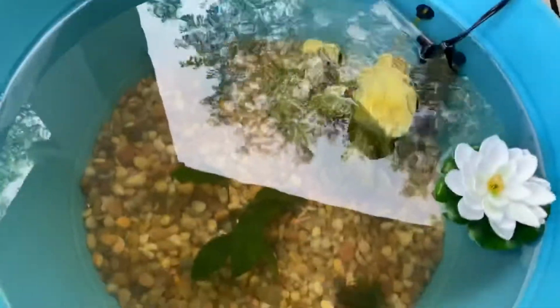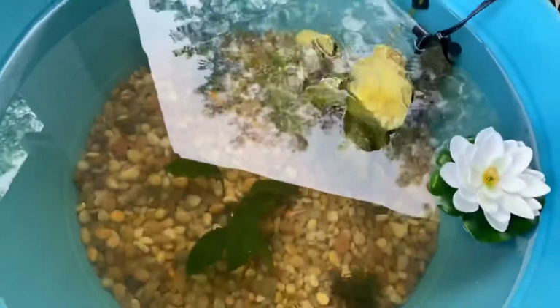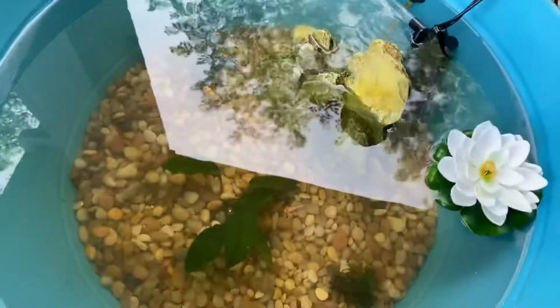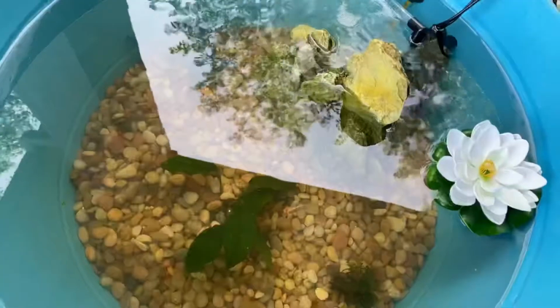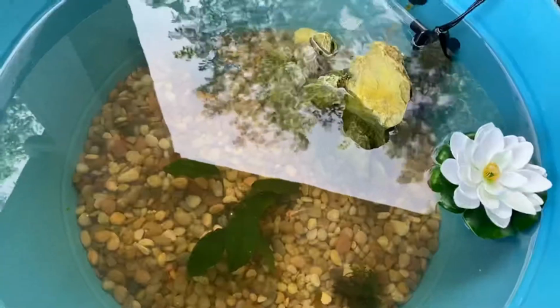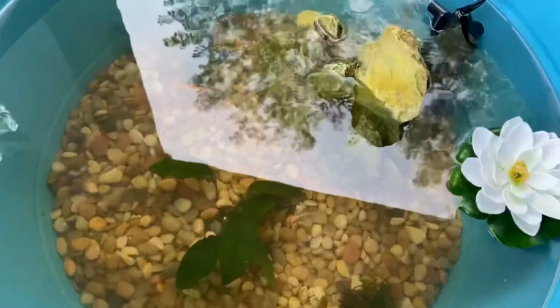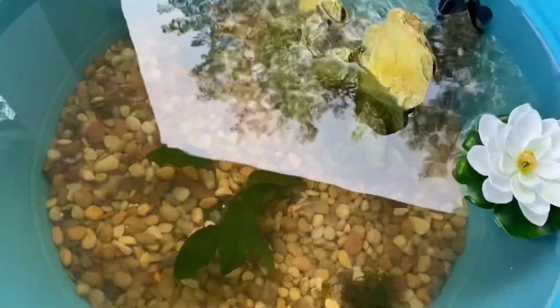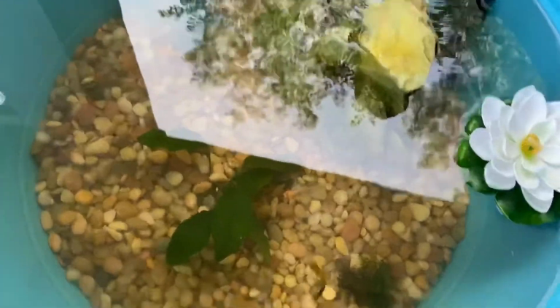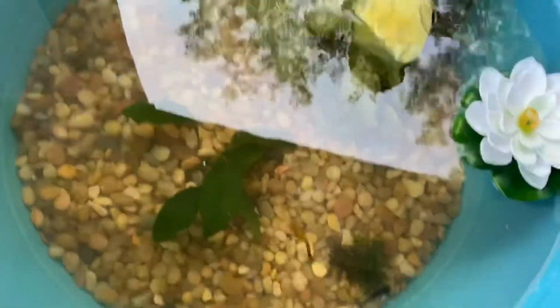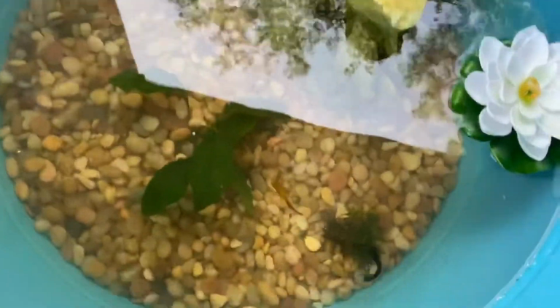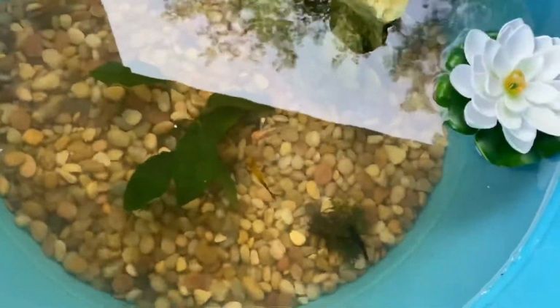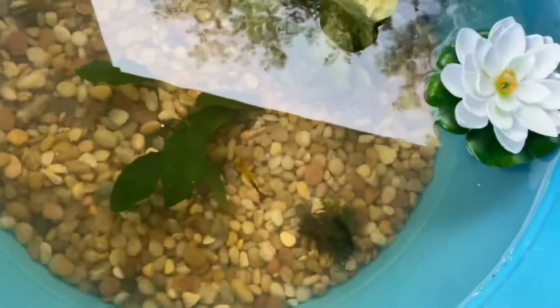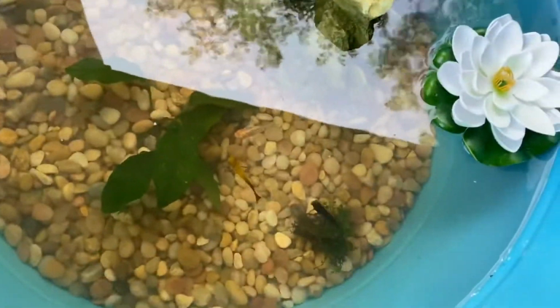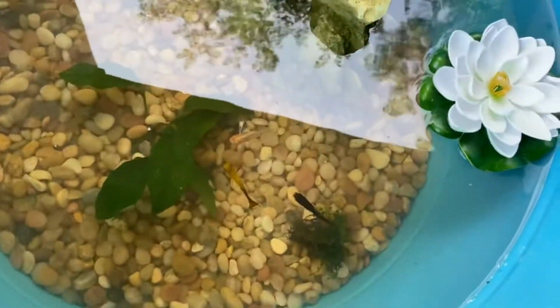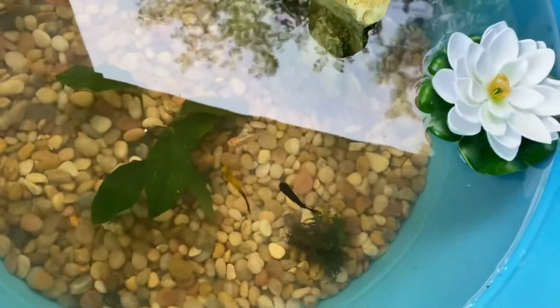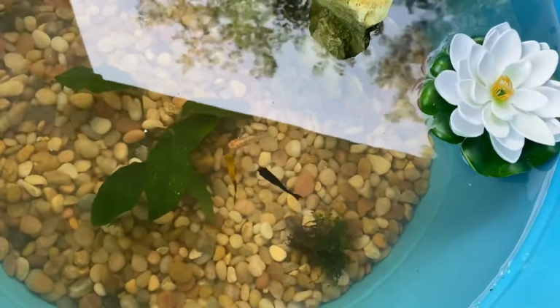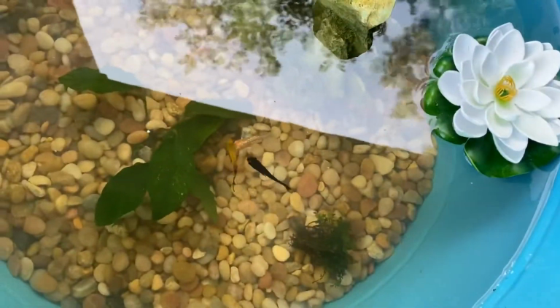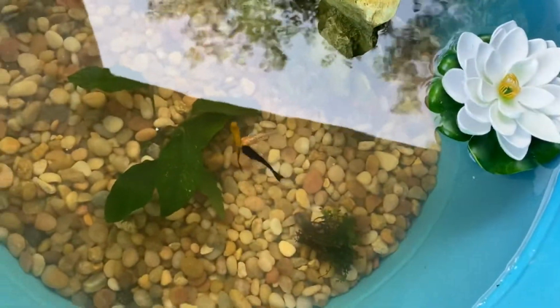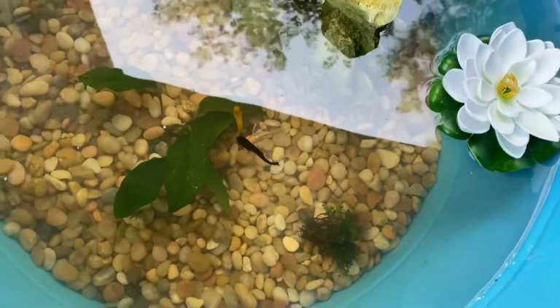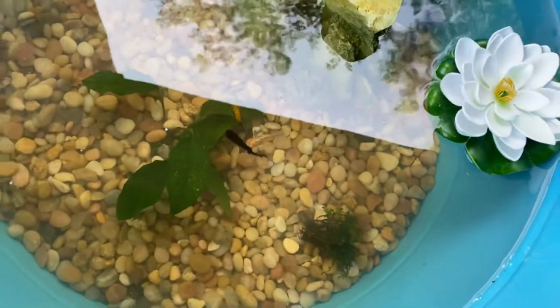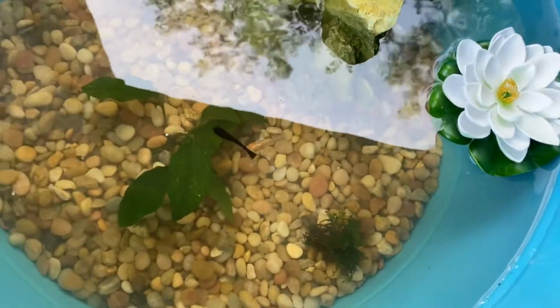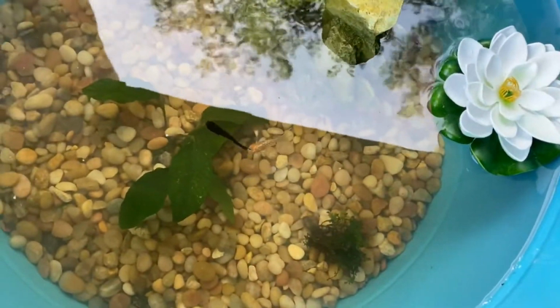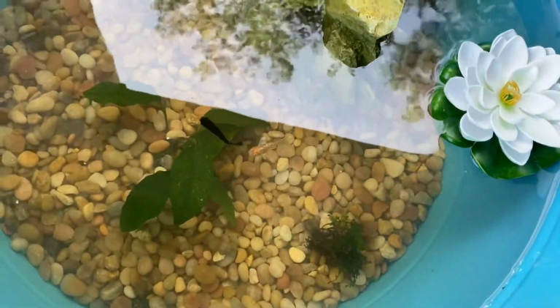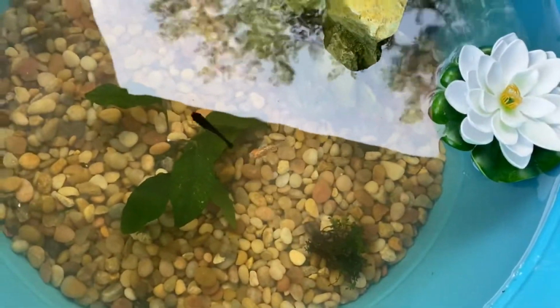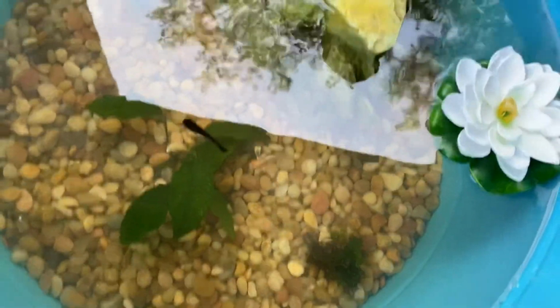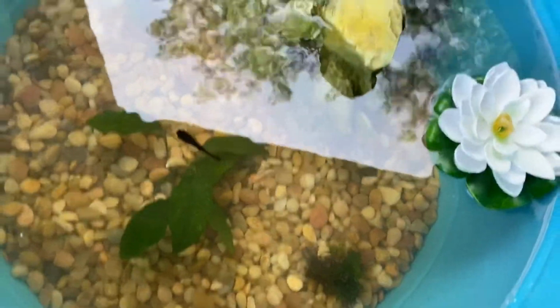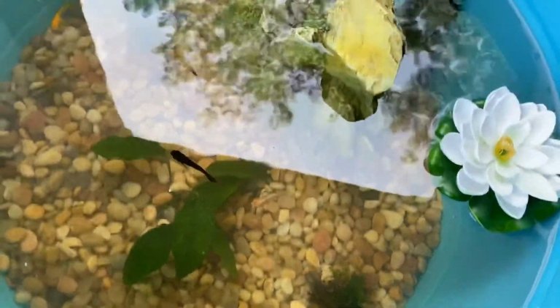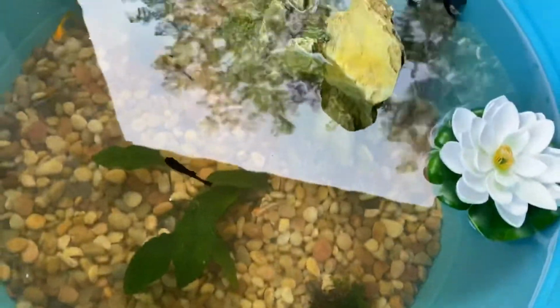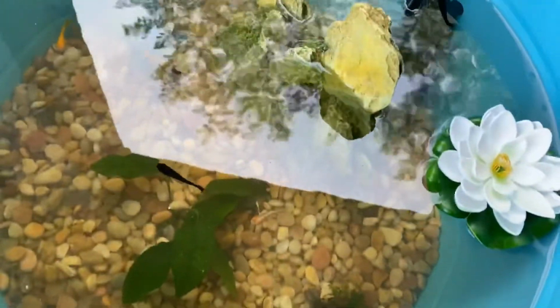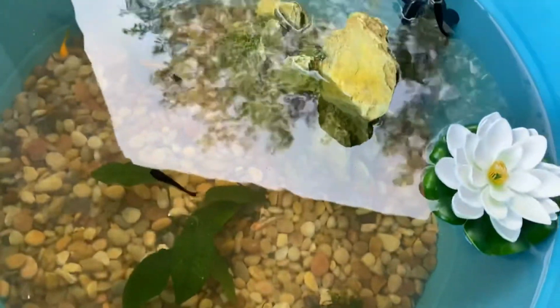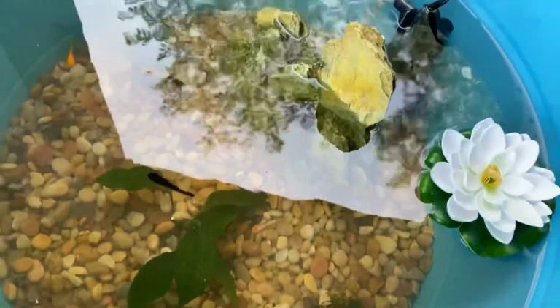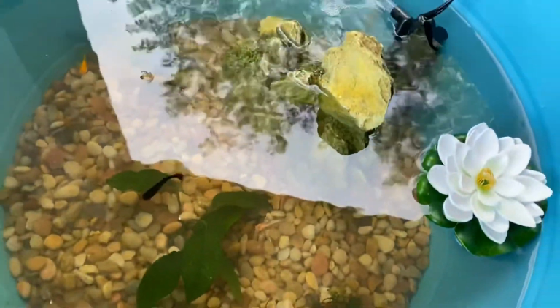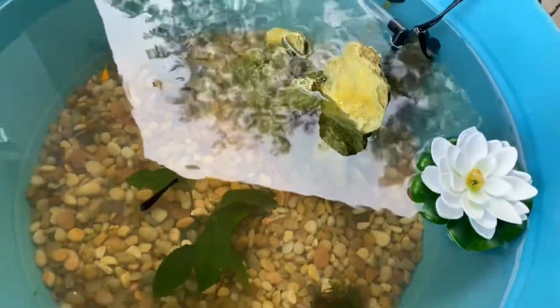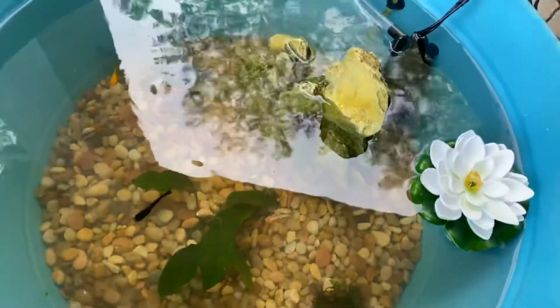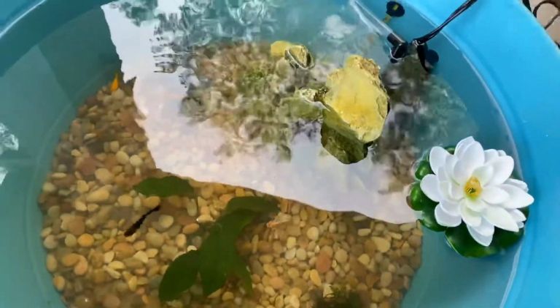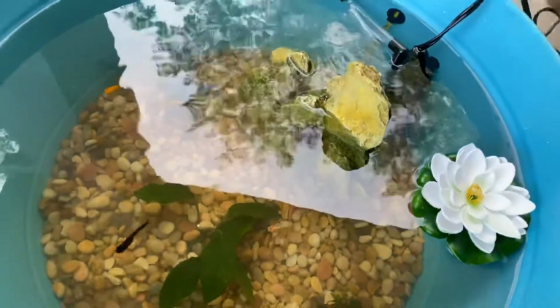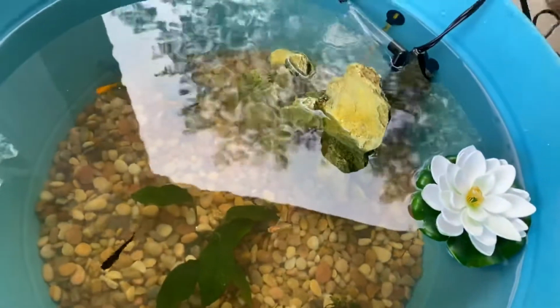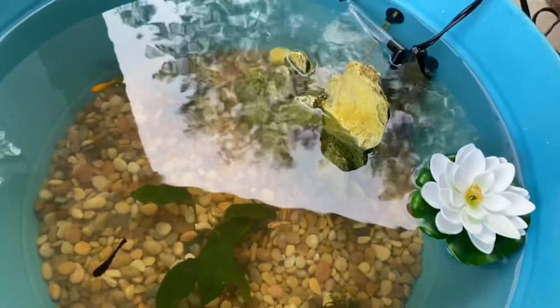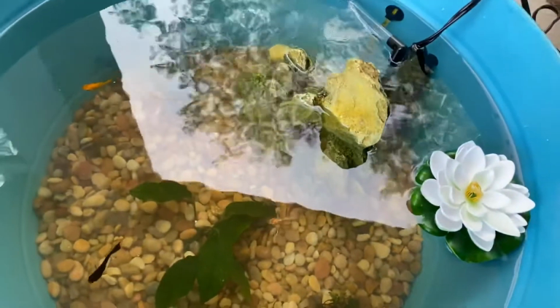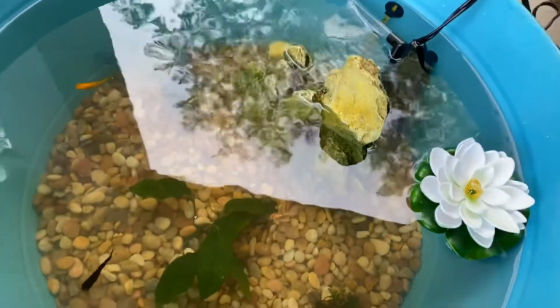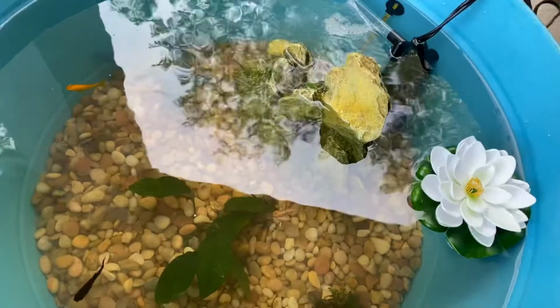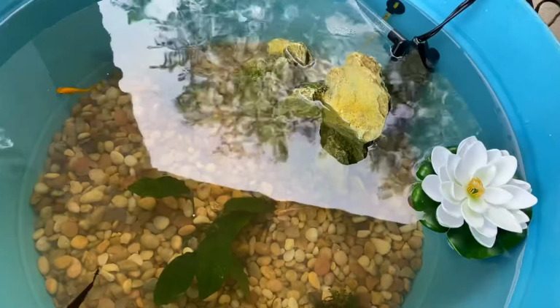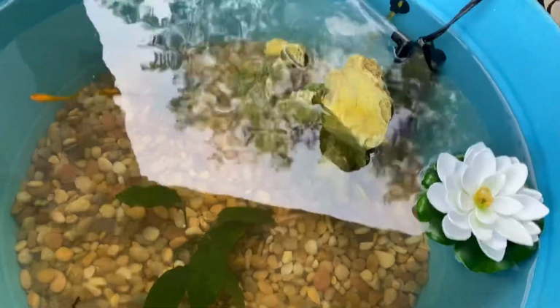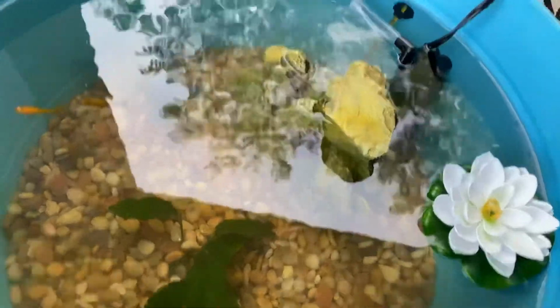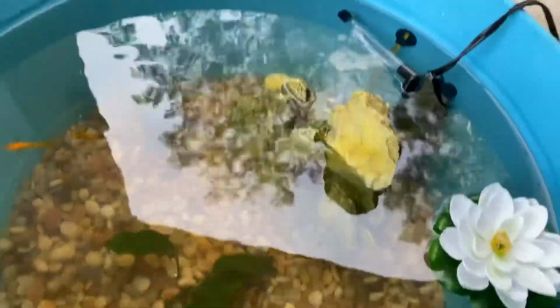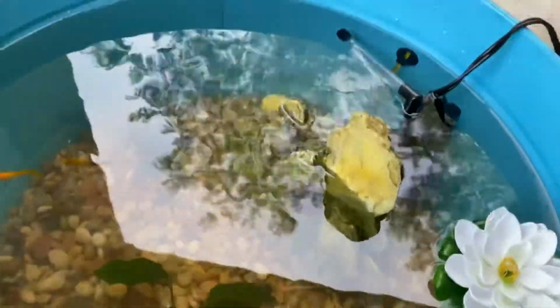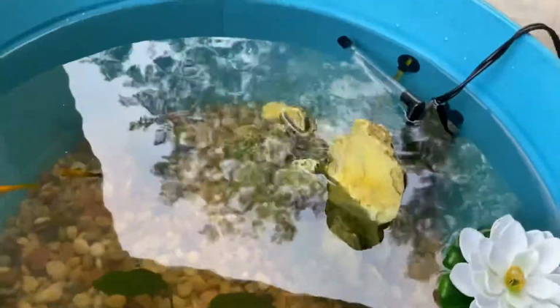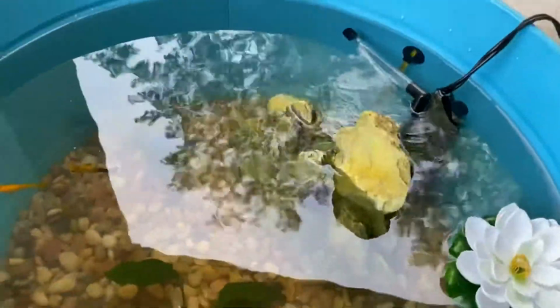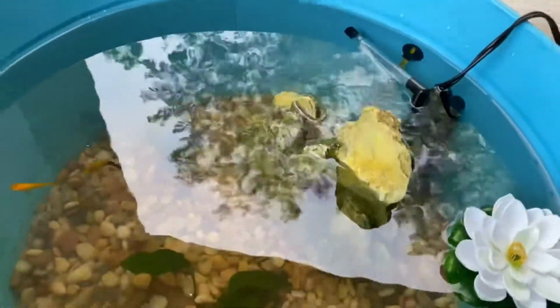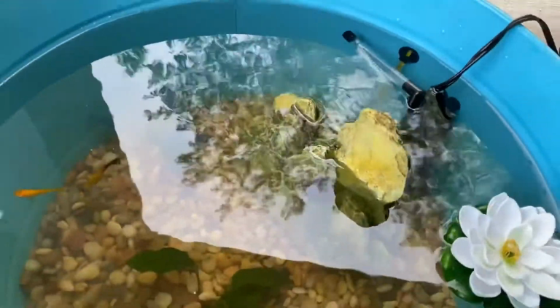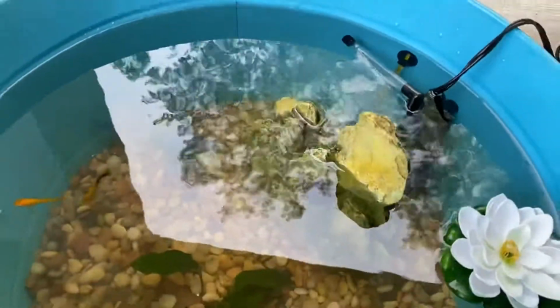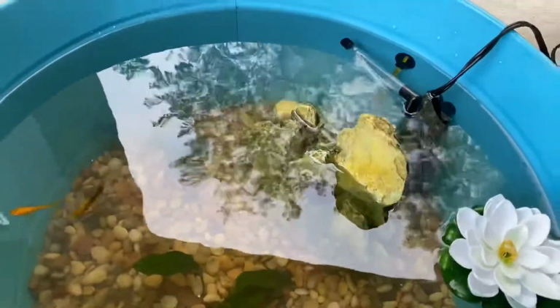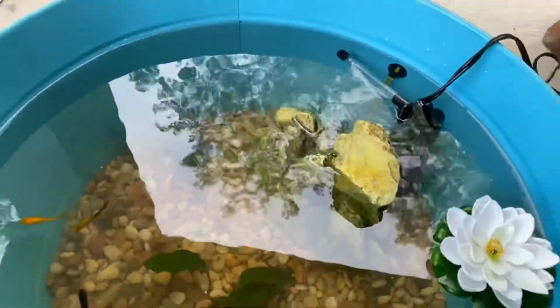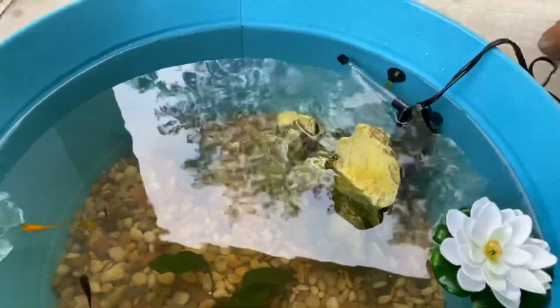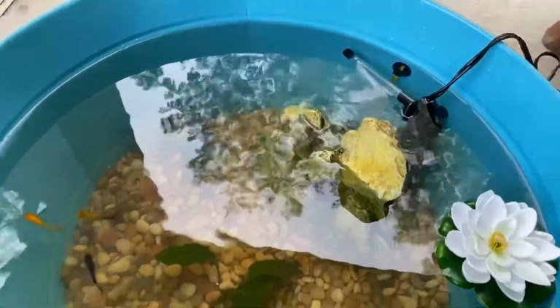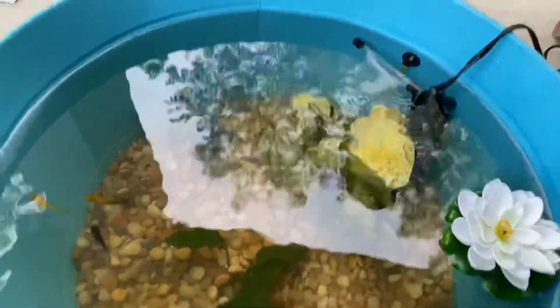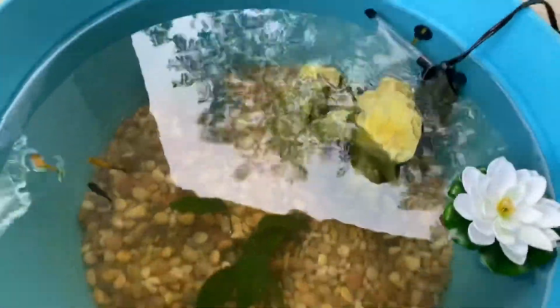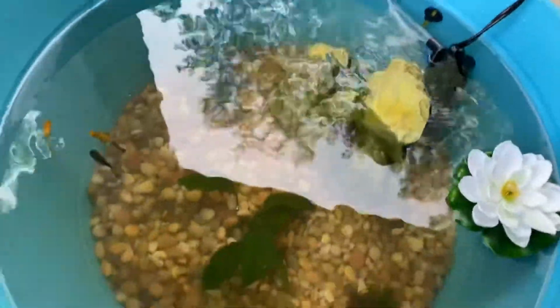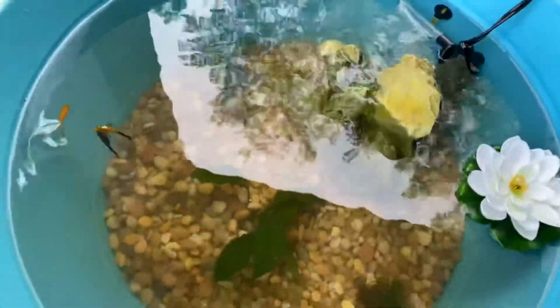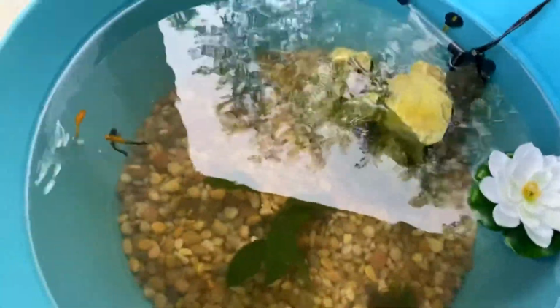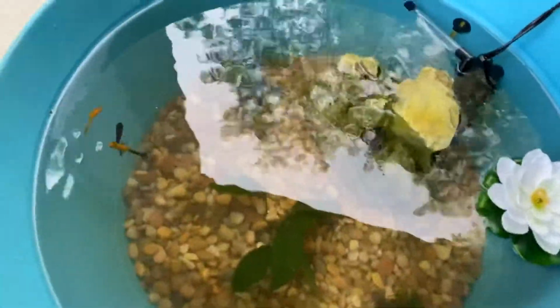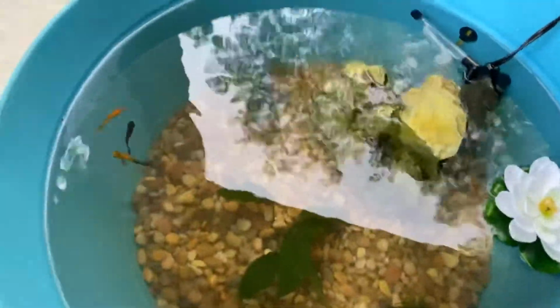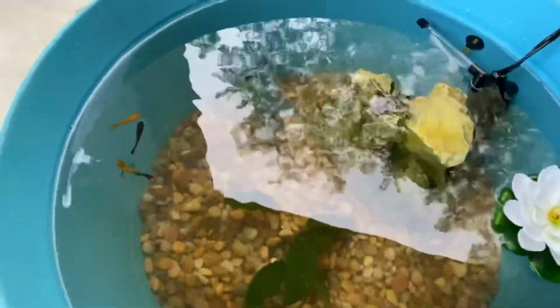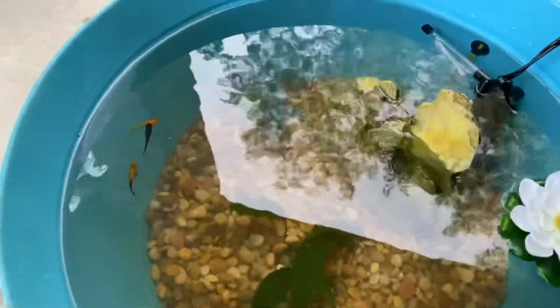Everything's in there, it looks good. There's only four fish — I'll probably get more in the future. Thanks for watching. Like, subscribe, and I'll see you in the next one. Bye.